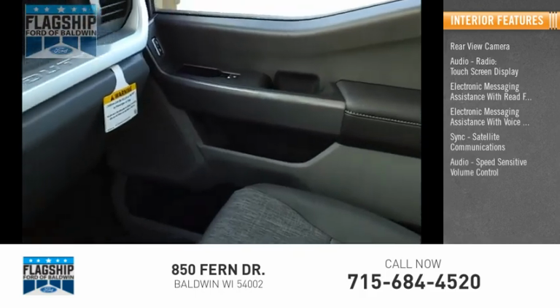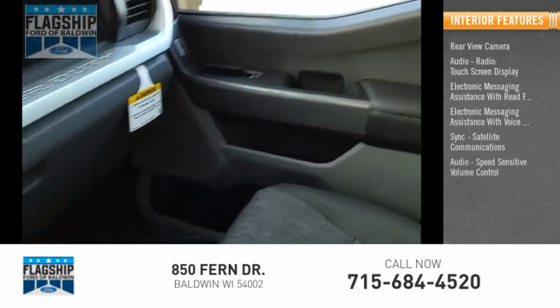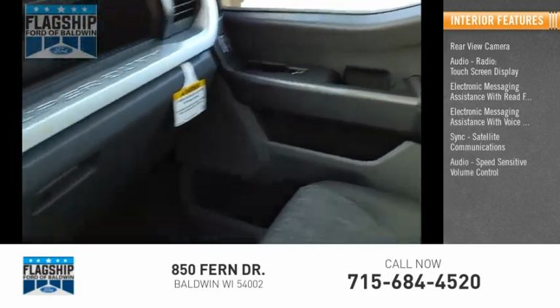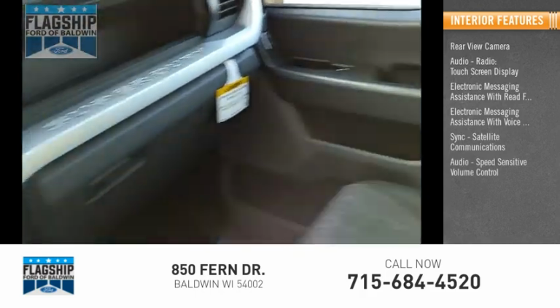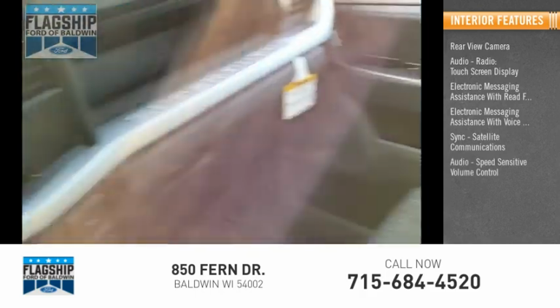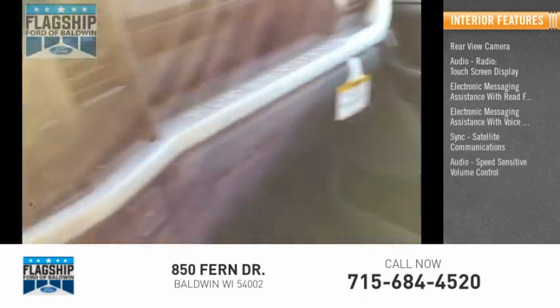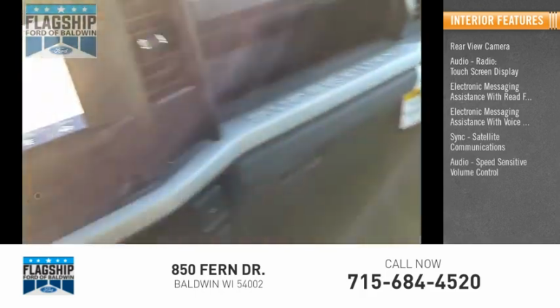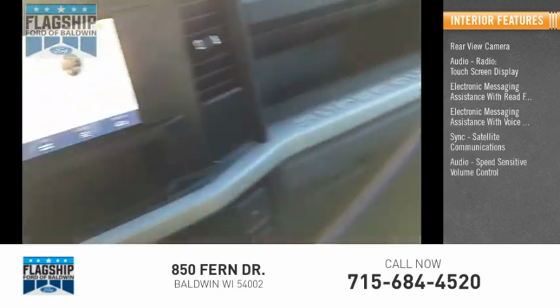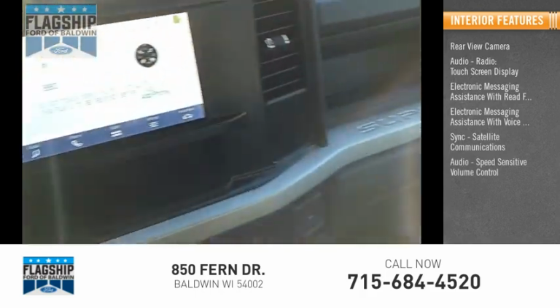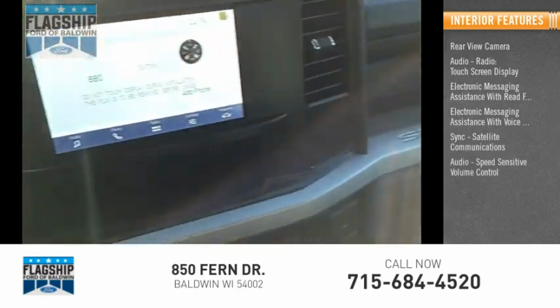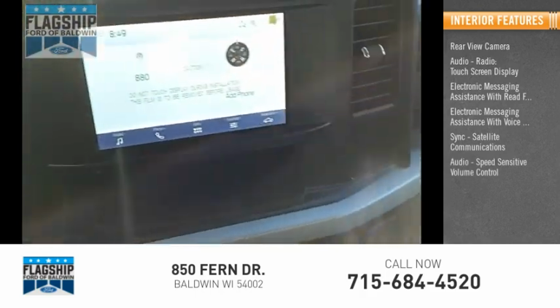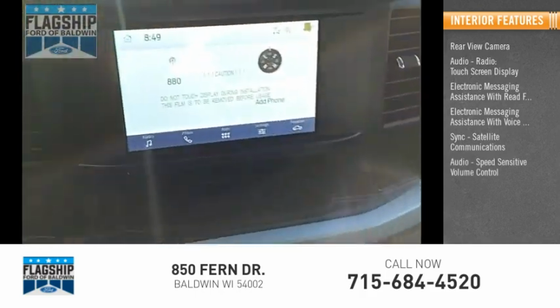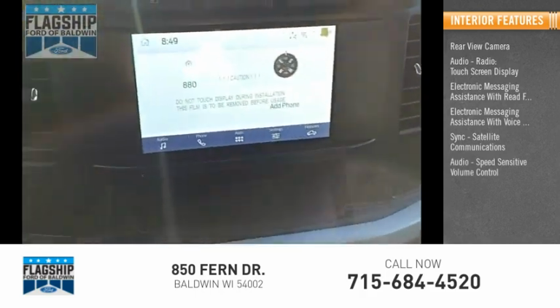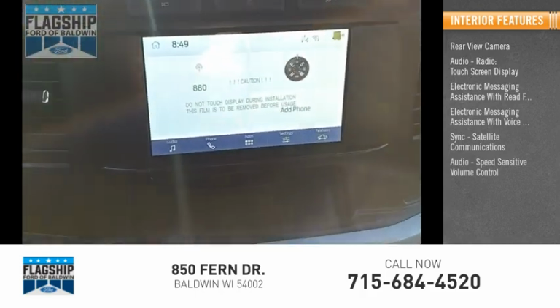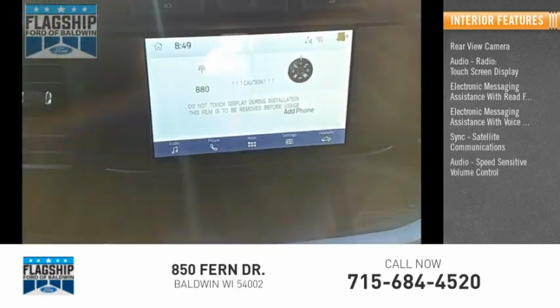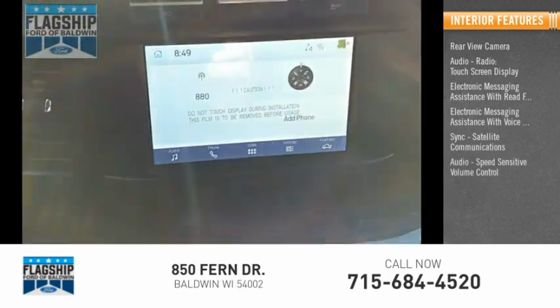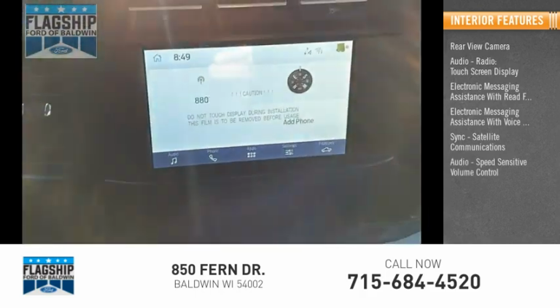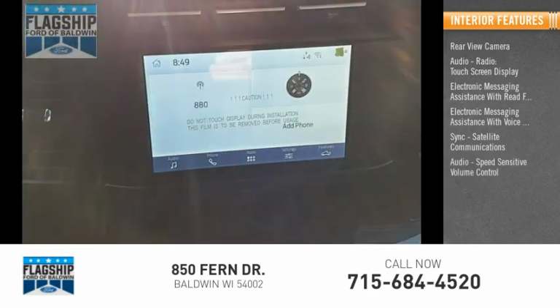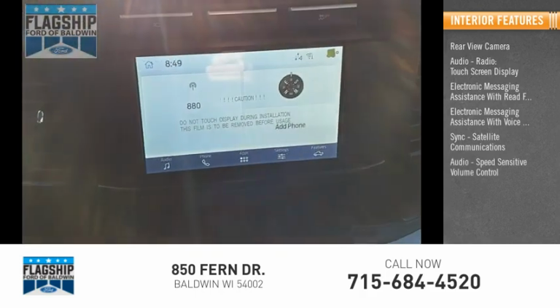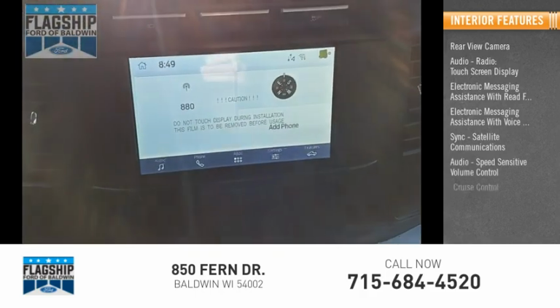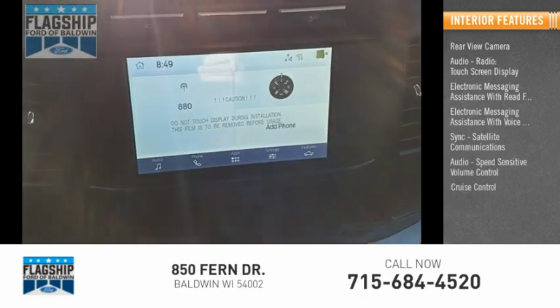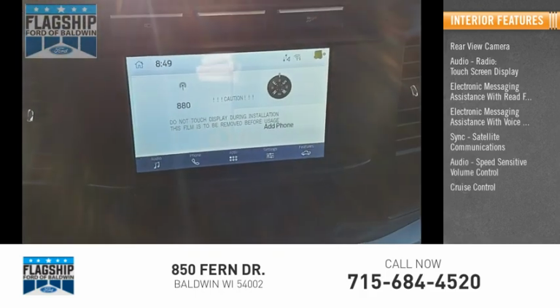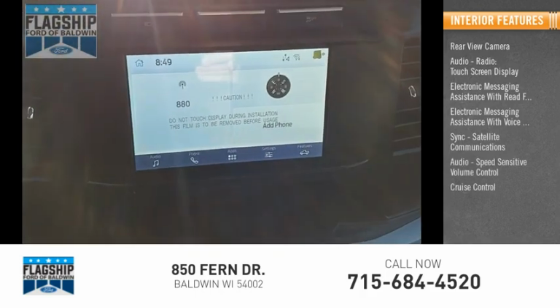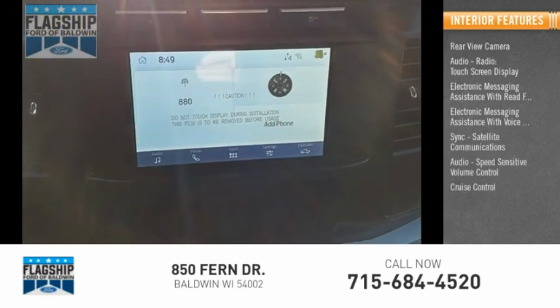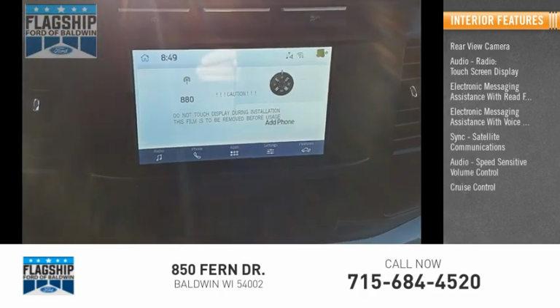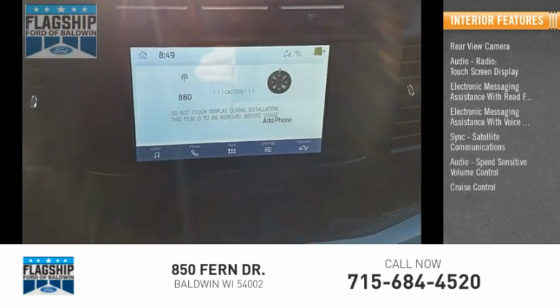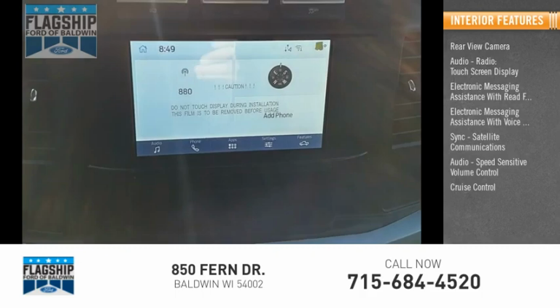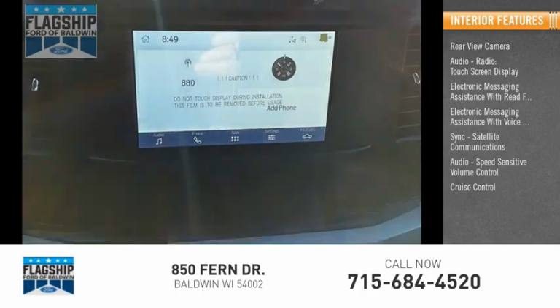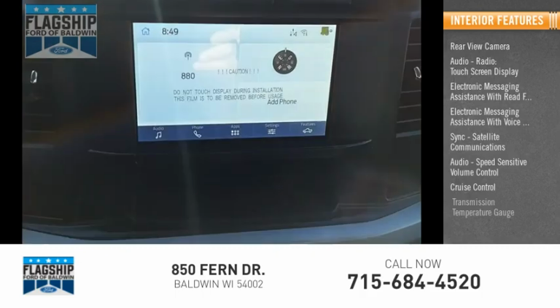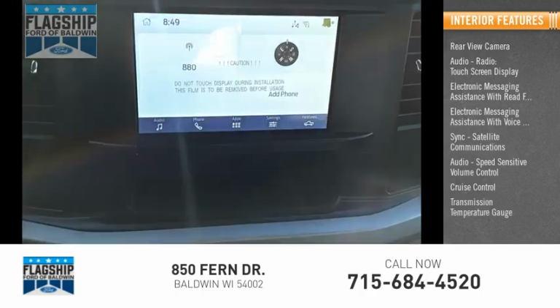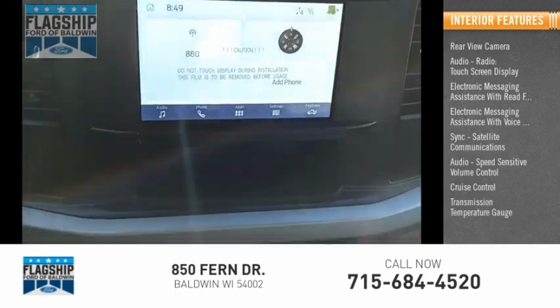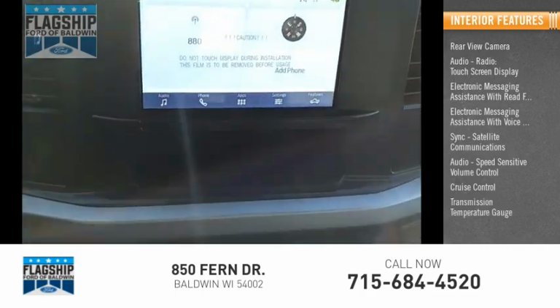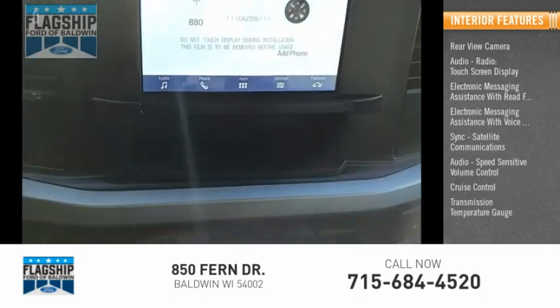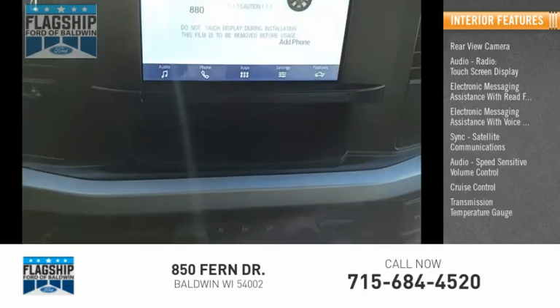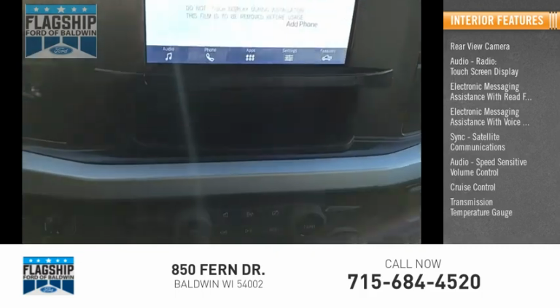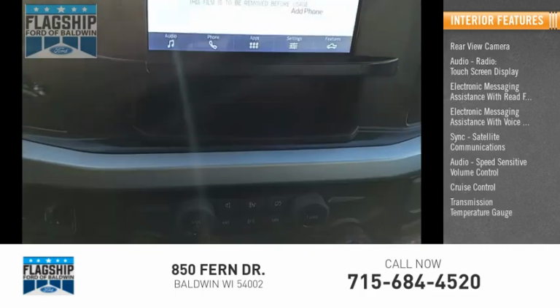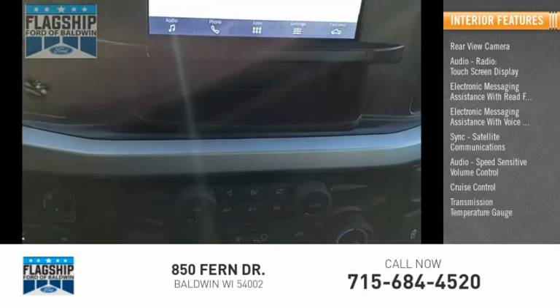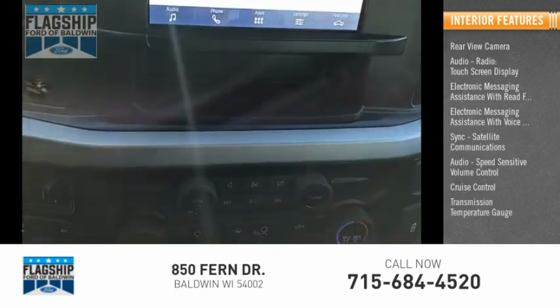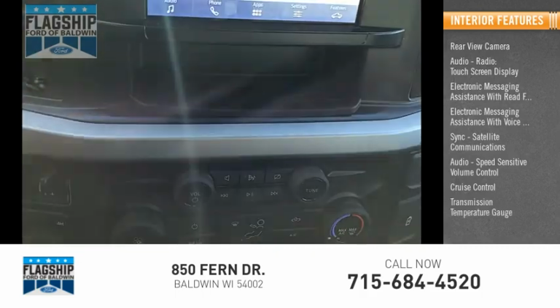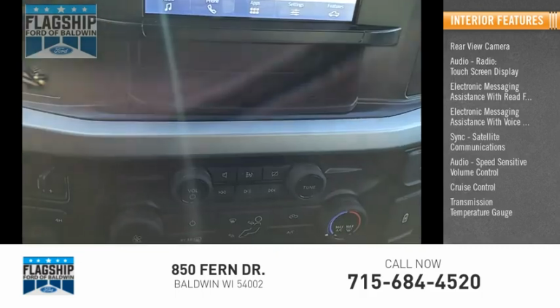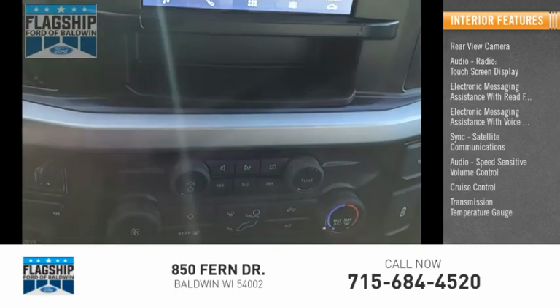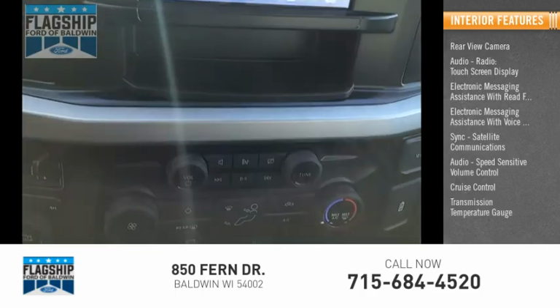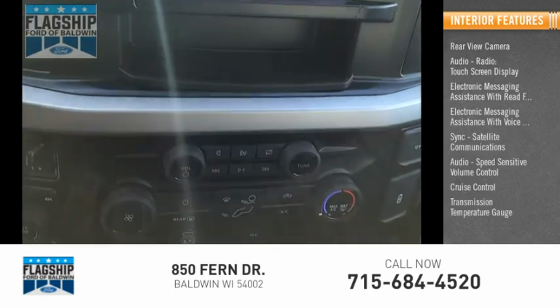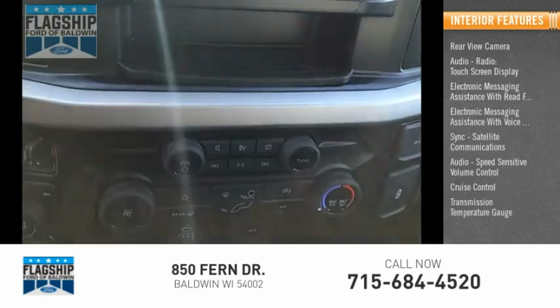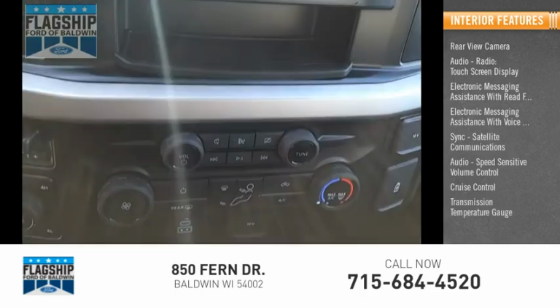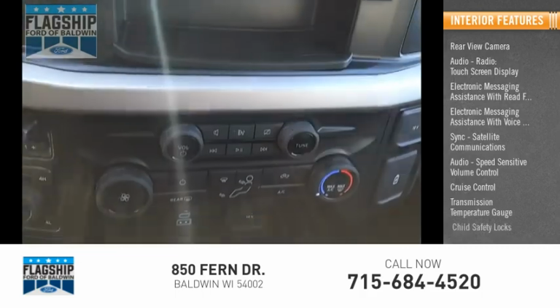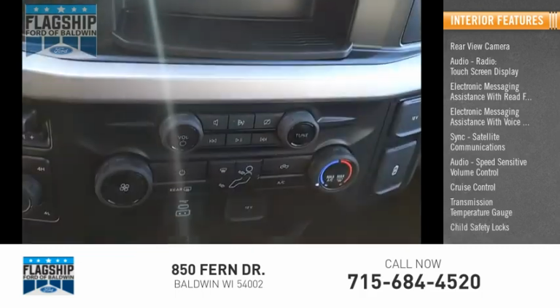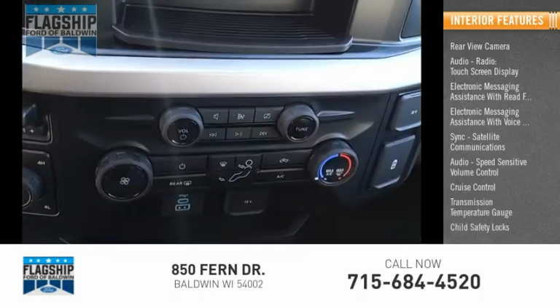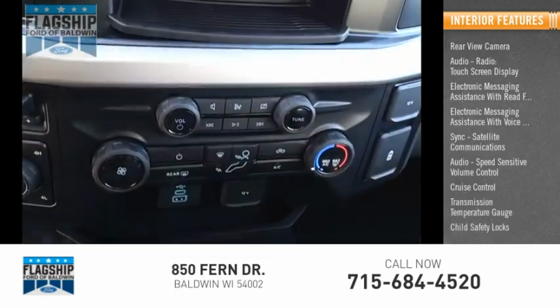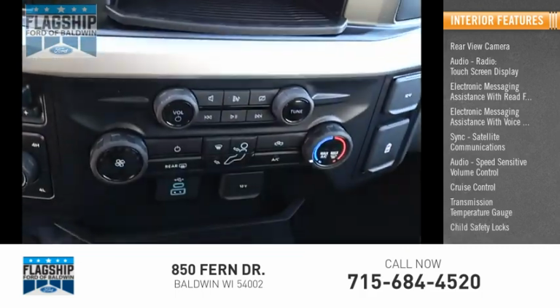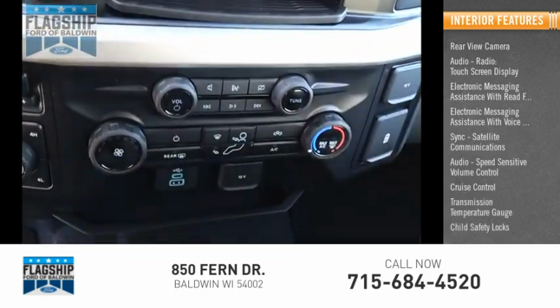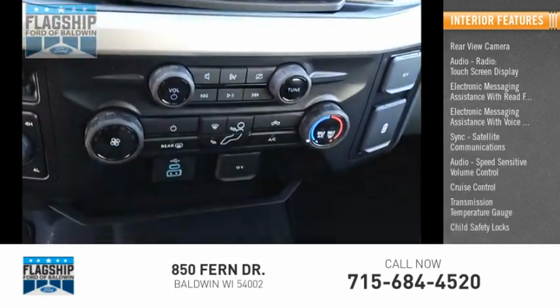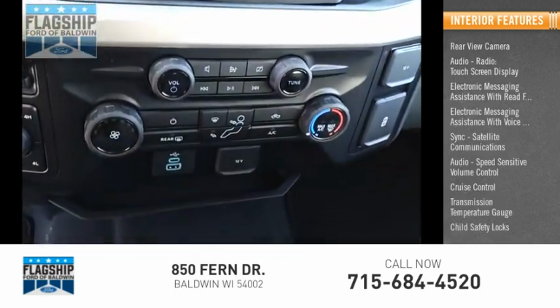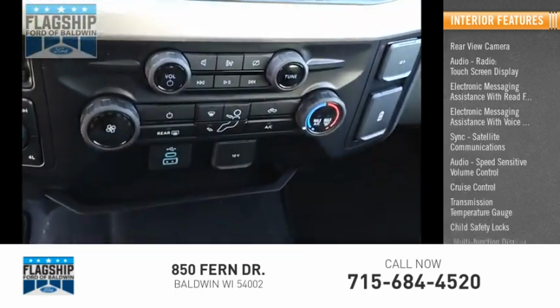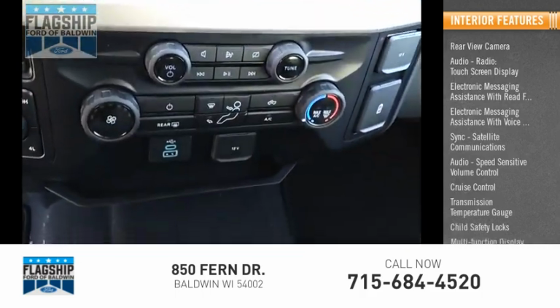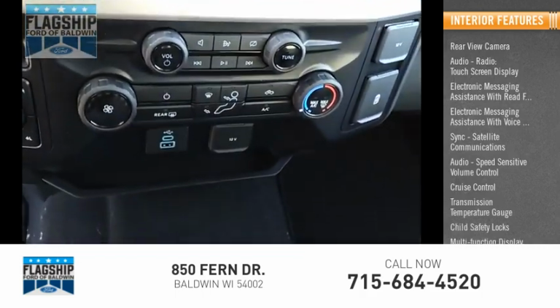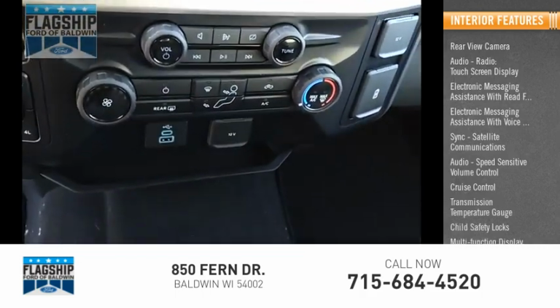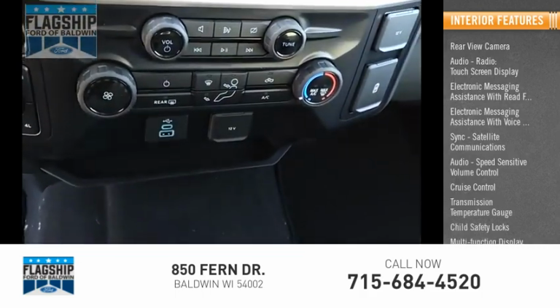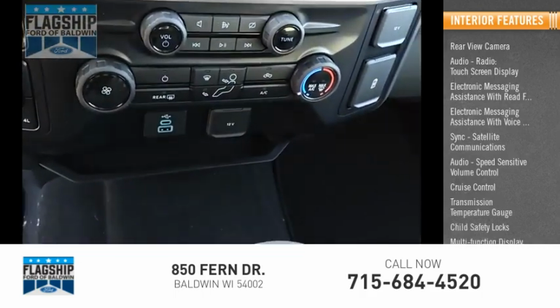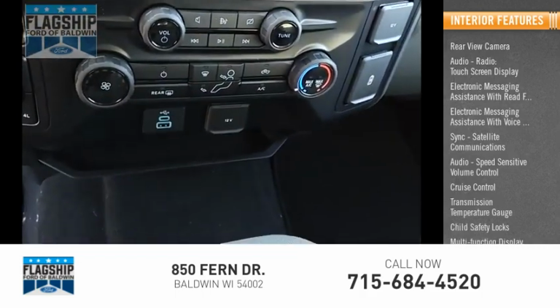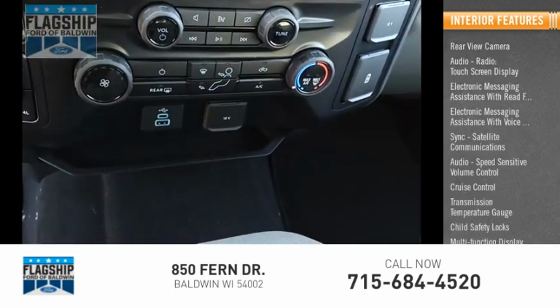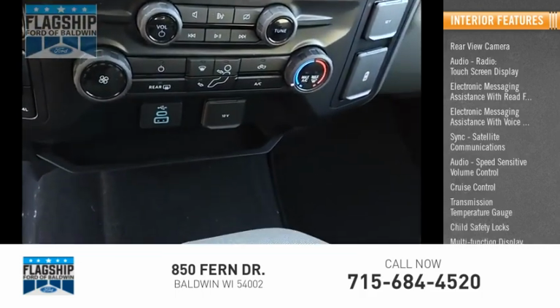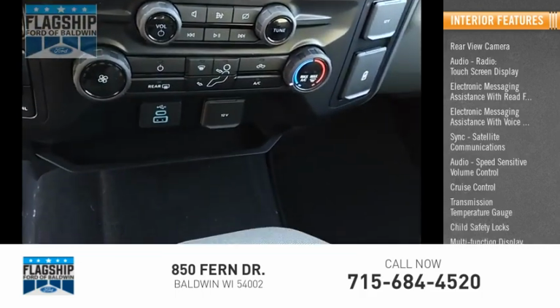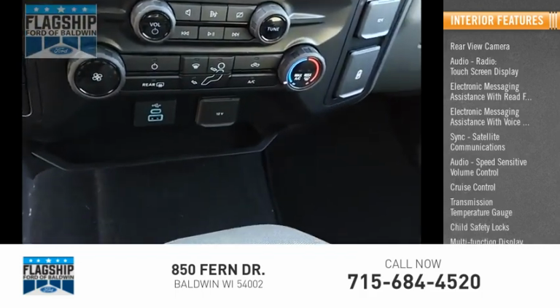Speed sensitive volume control, cruise control, transmission temperature gauge, child safety locks, and multi-function display.